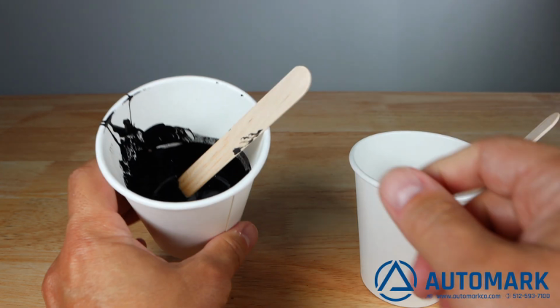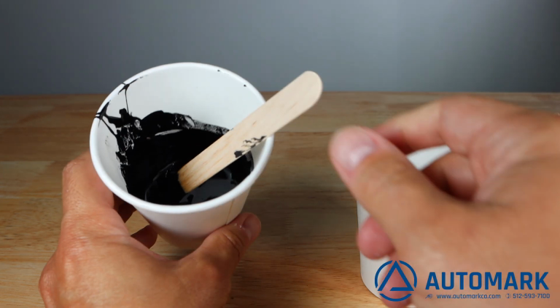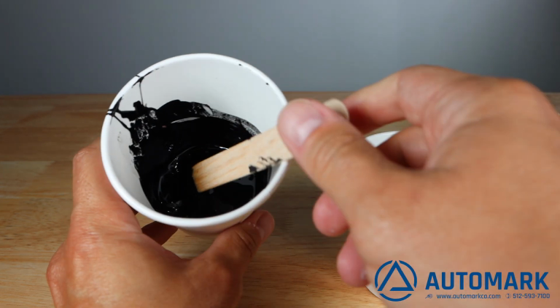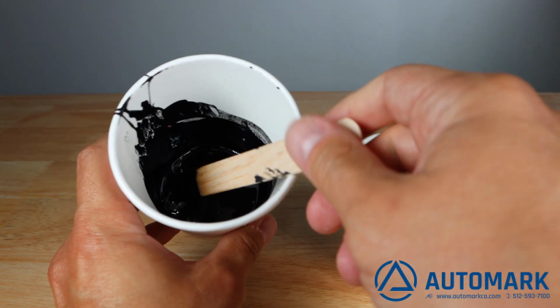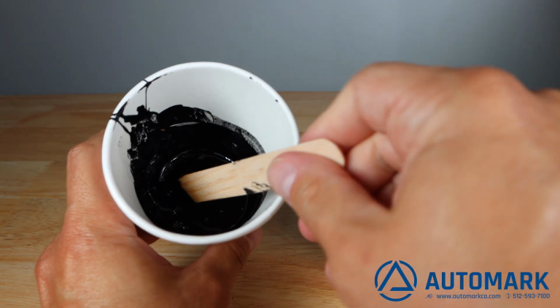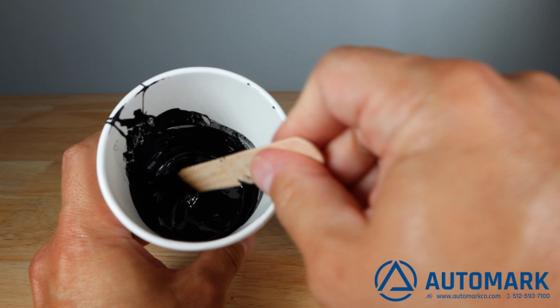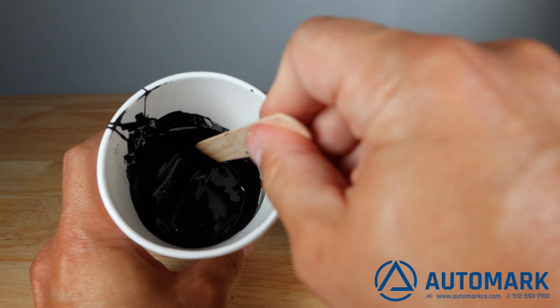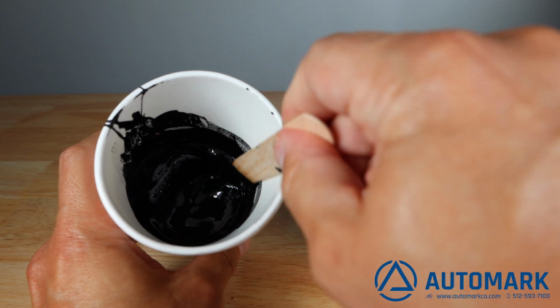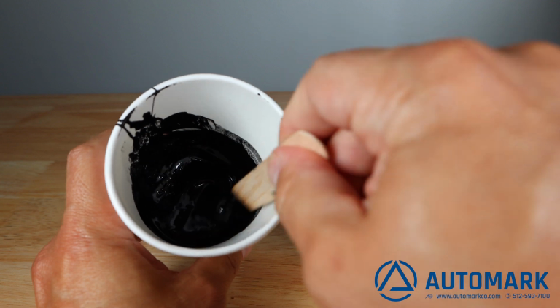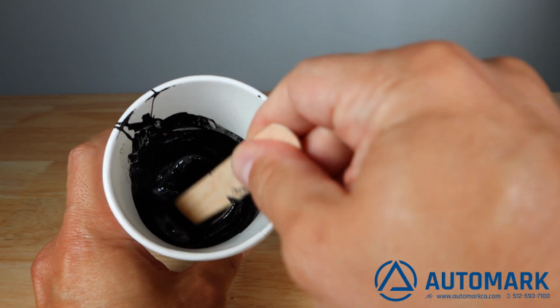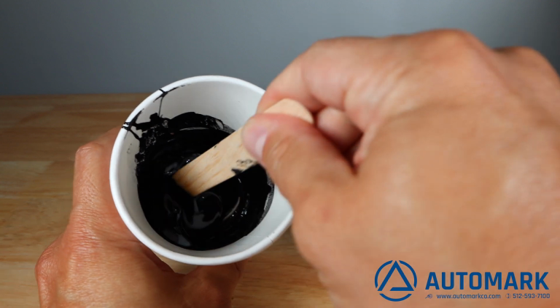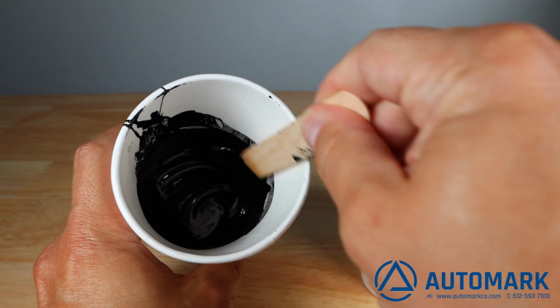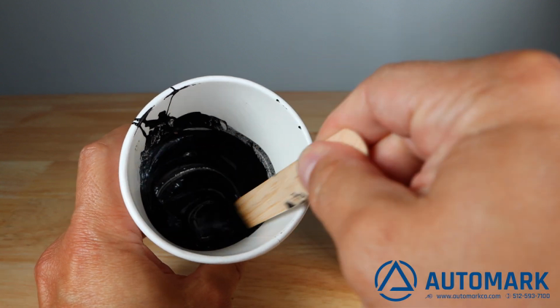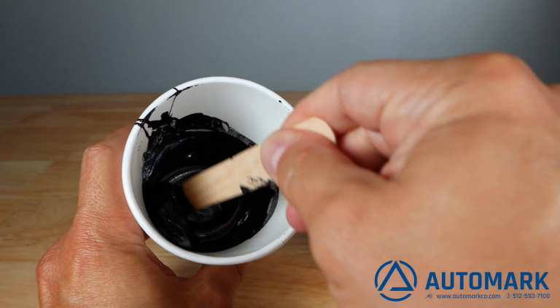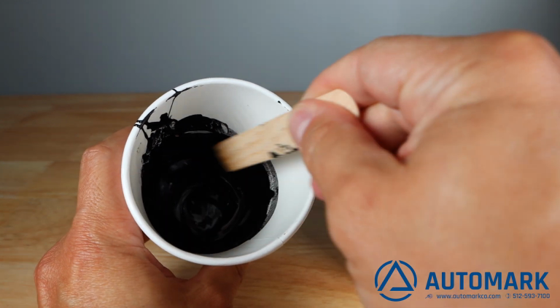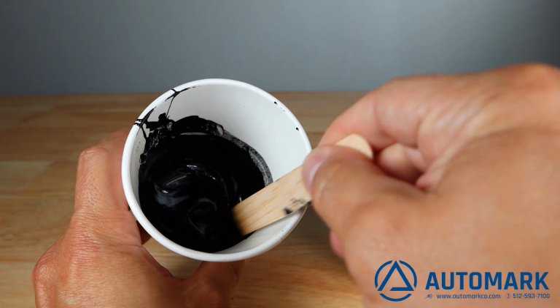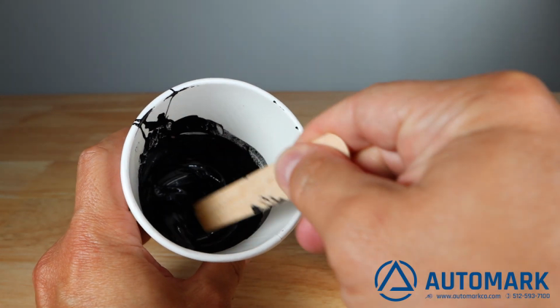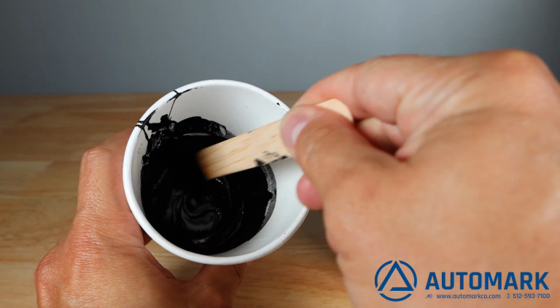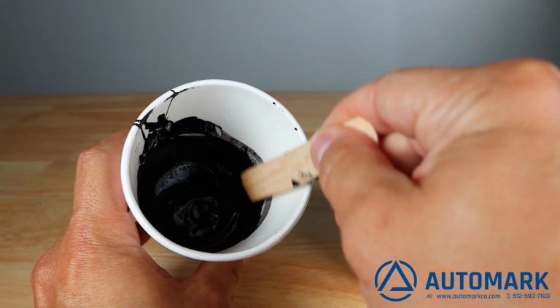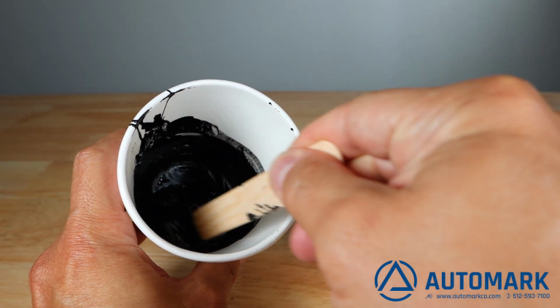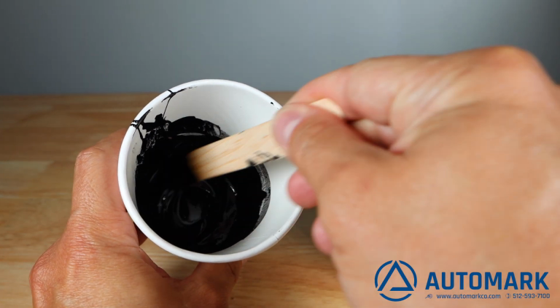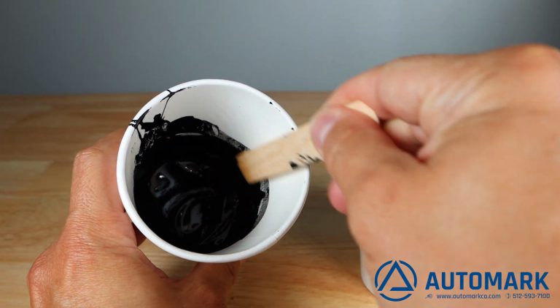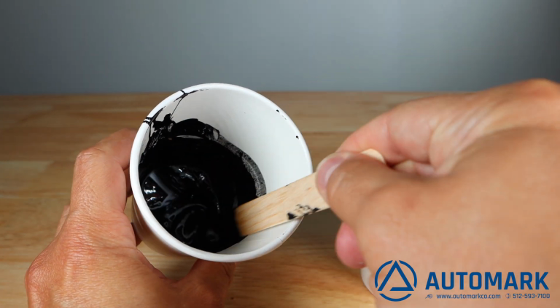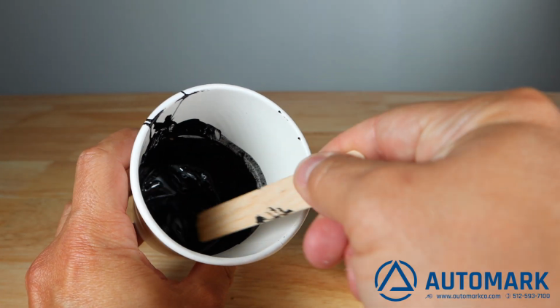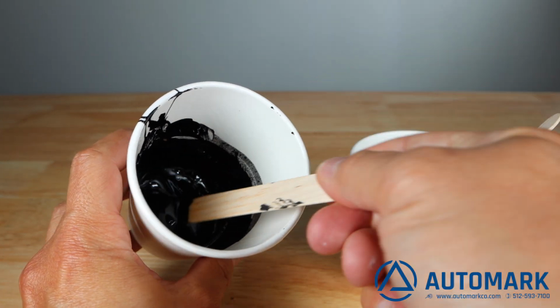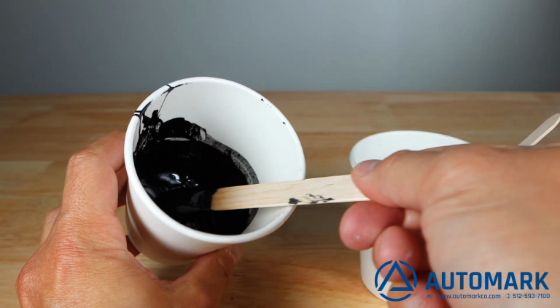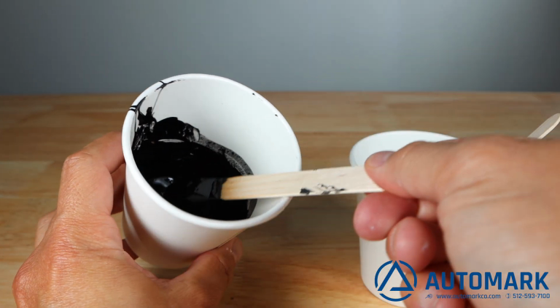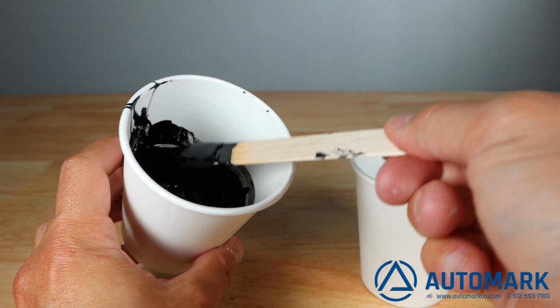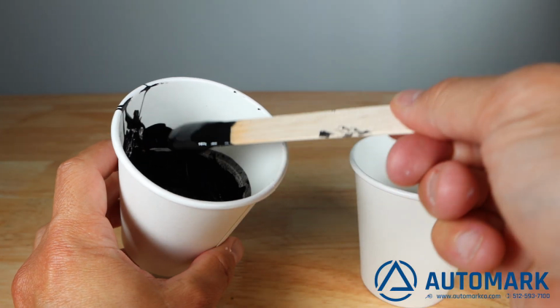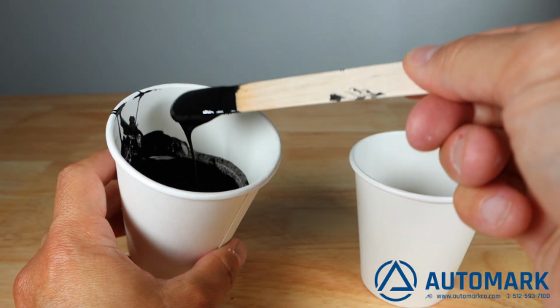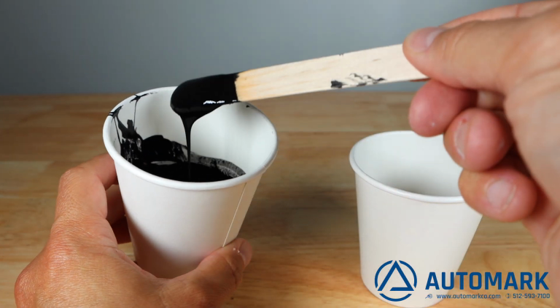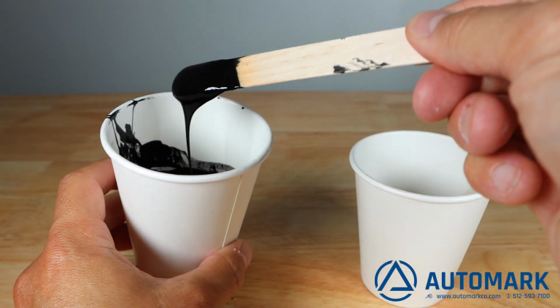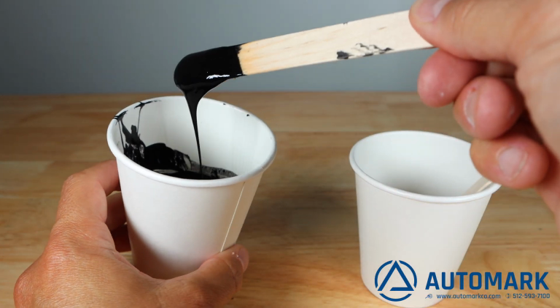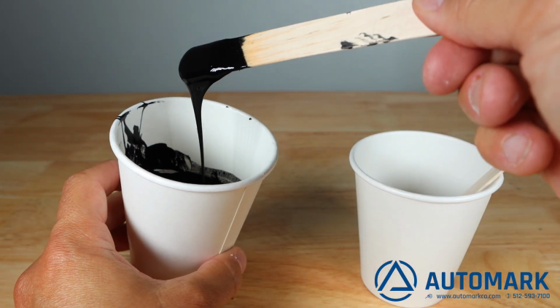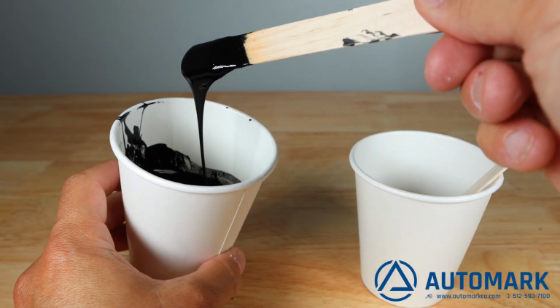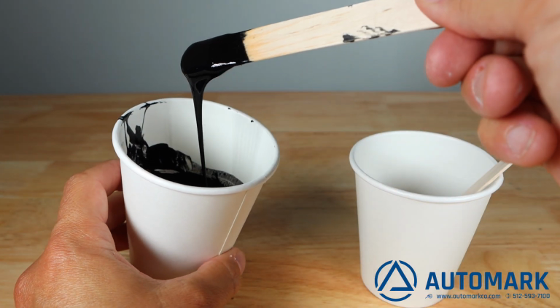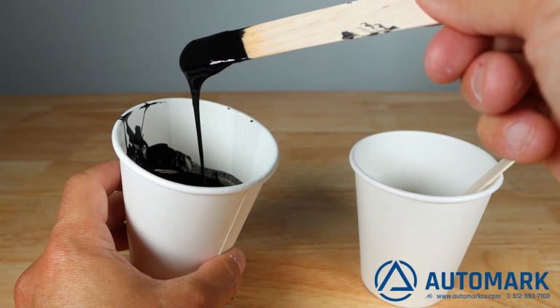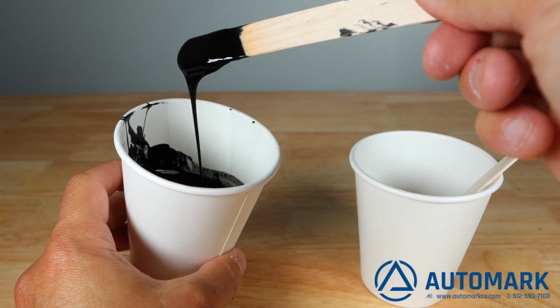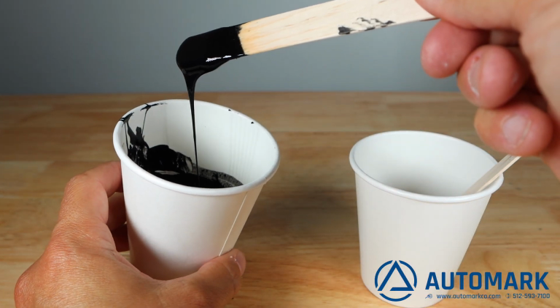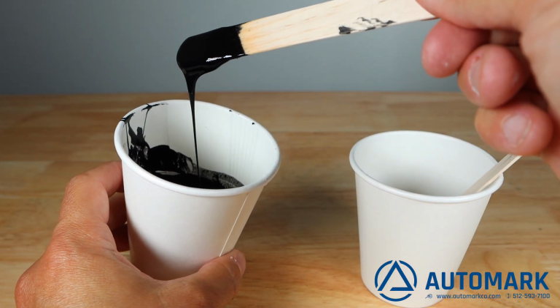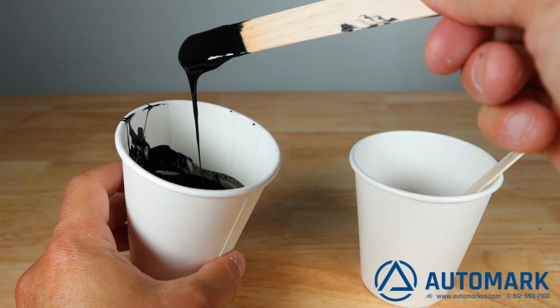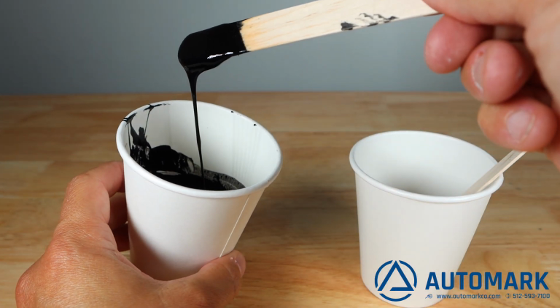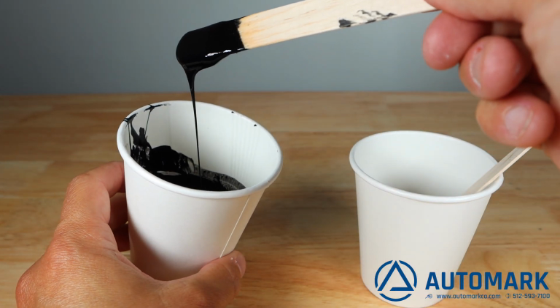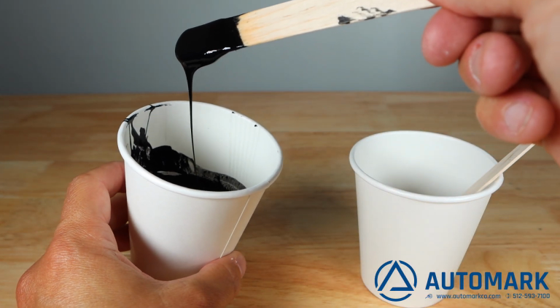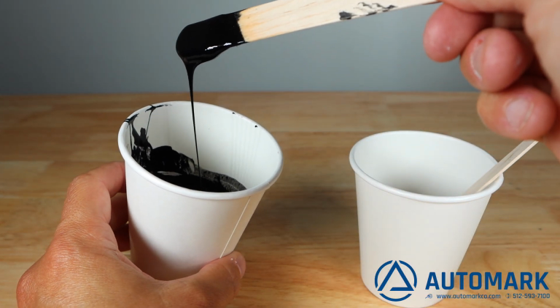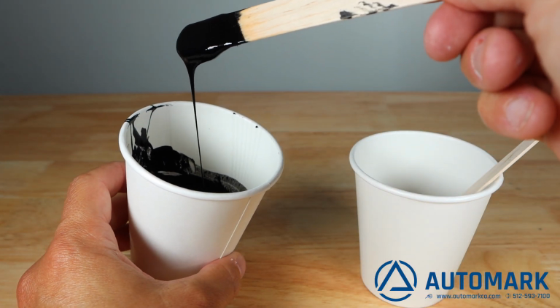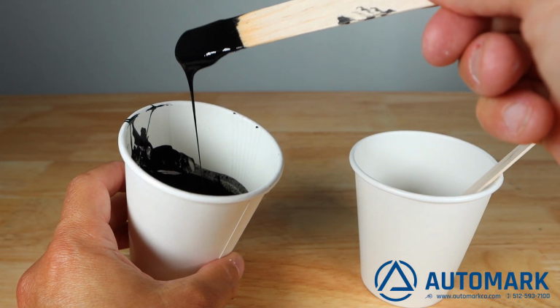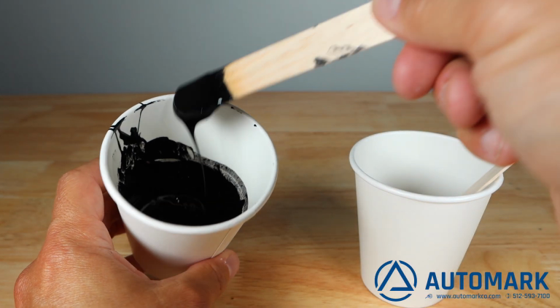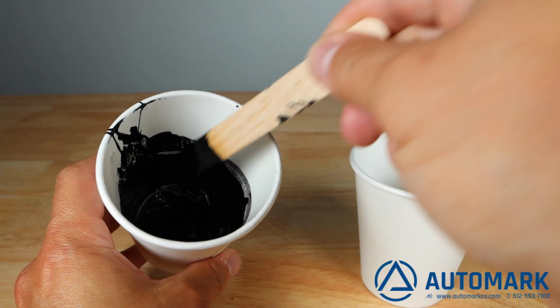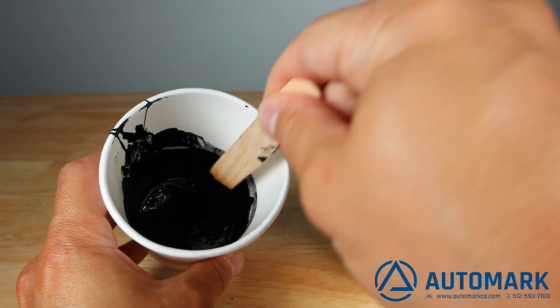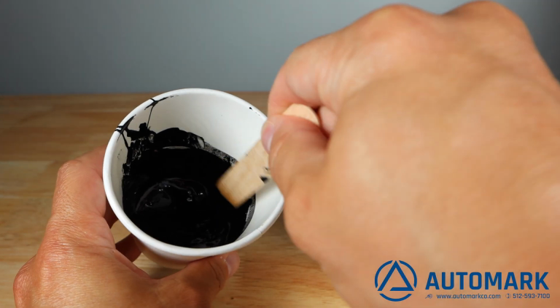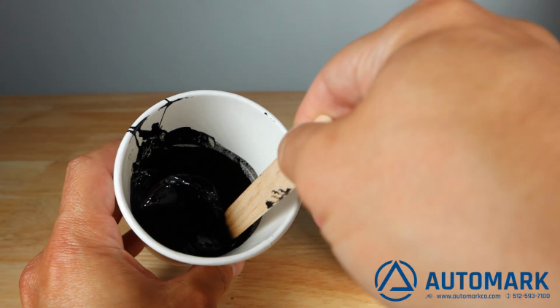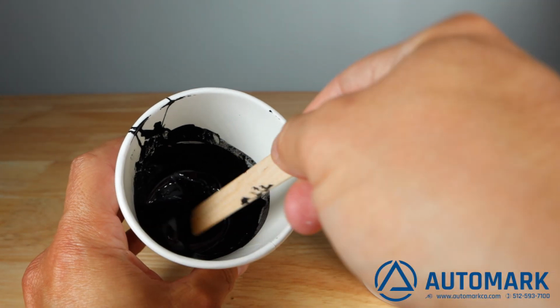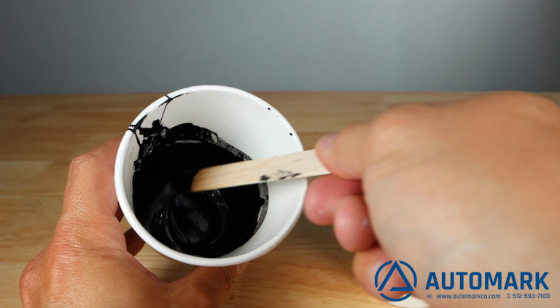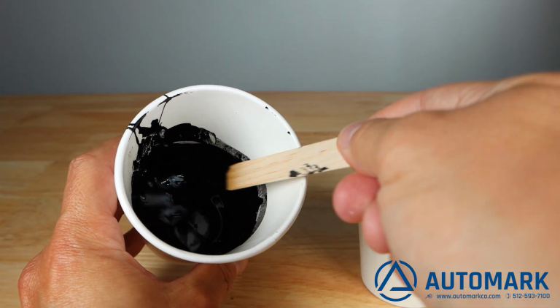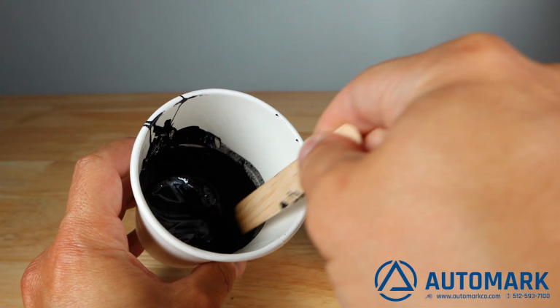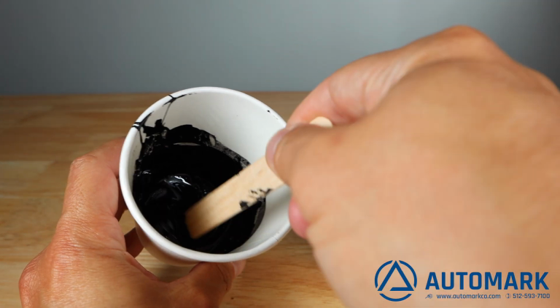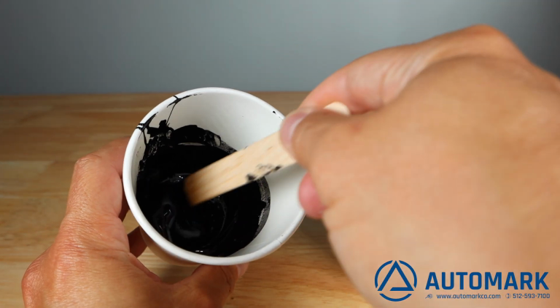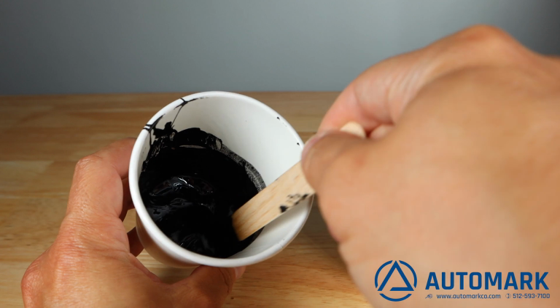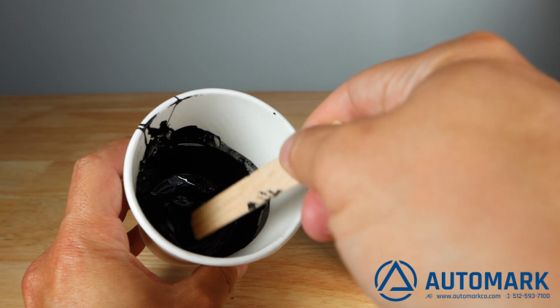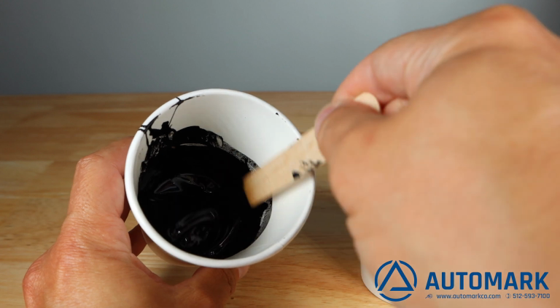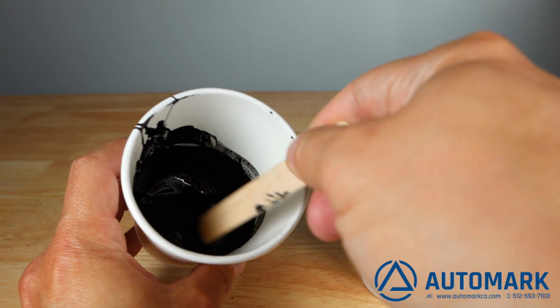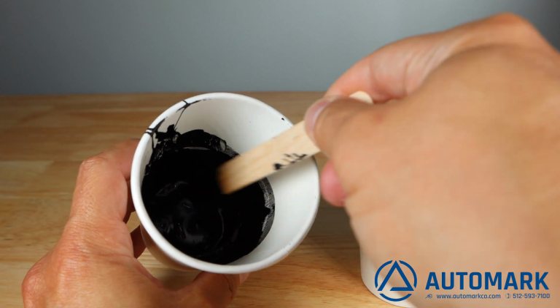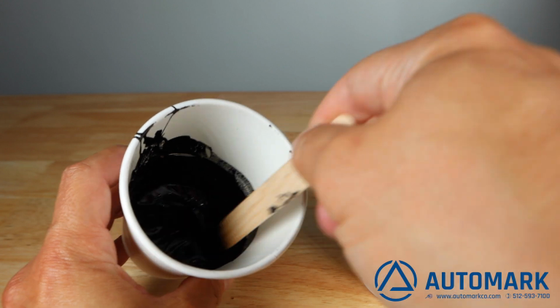The ink without hardener continues to have lower viscosity. To lower the viscosity further, simply add more thinner and continue printing.